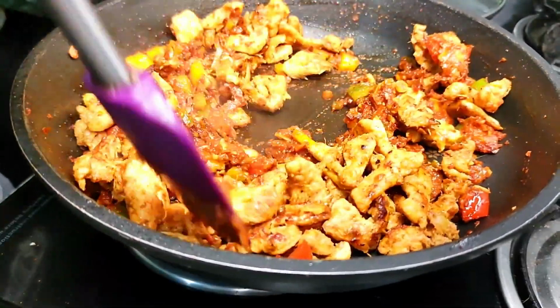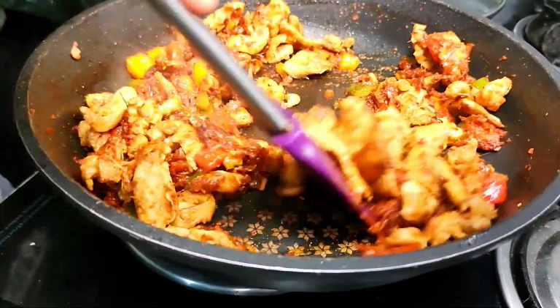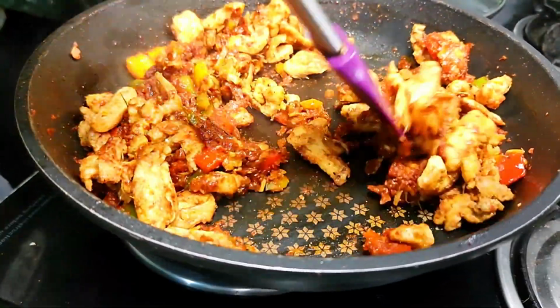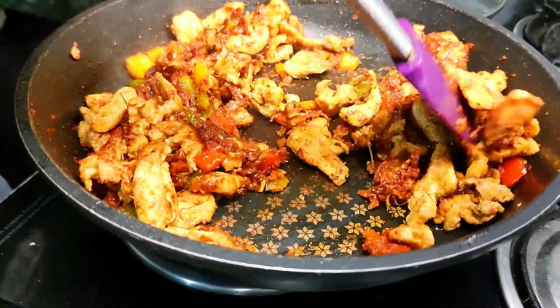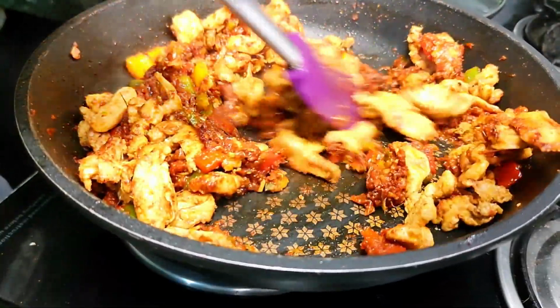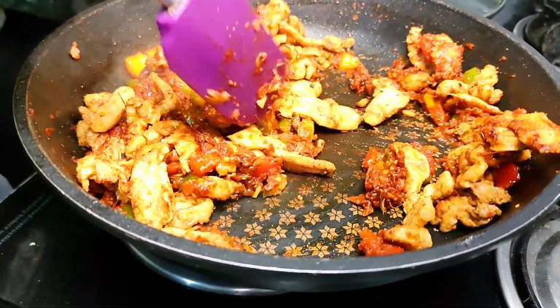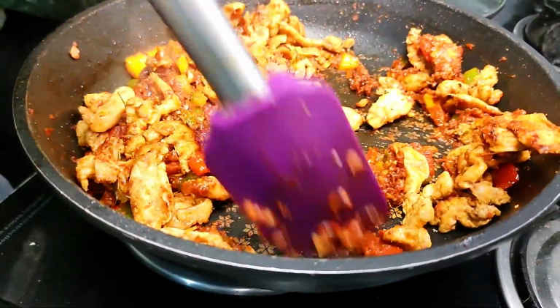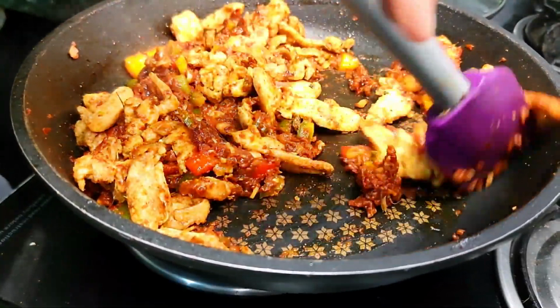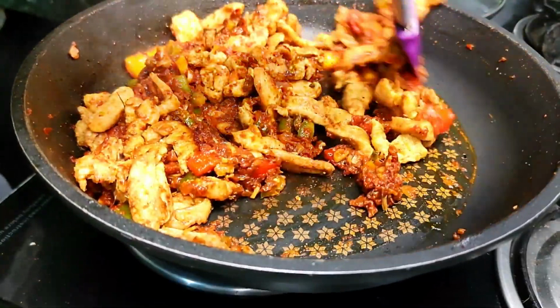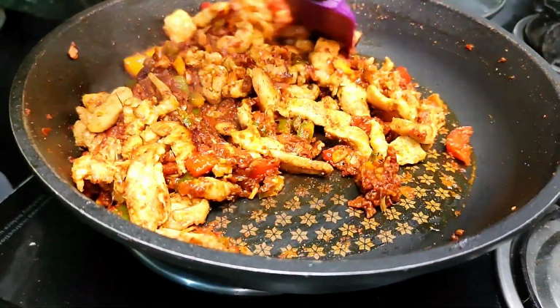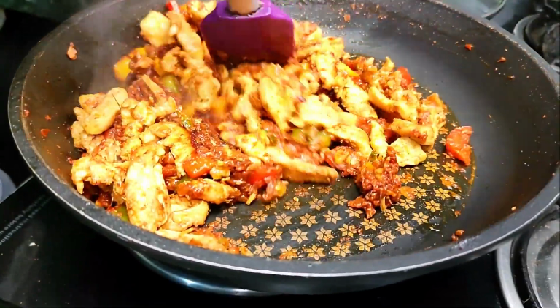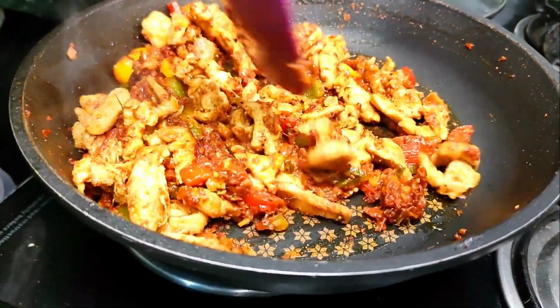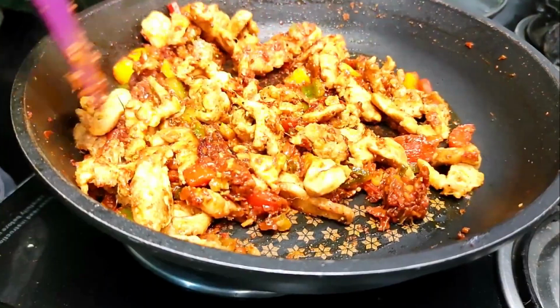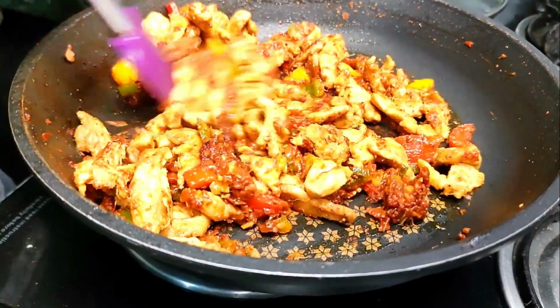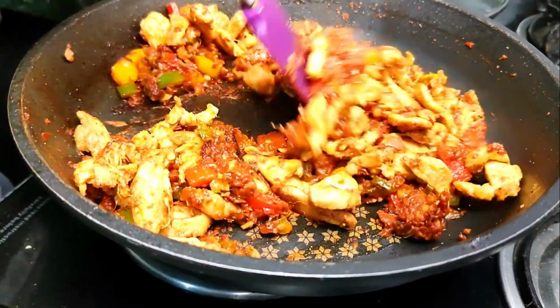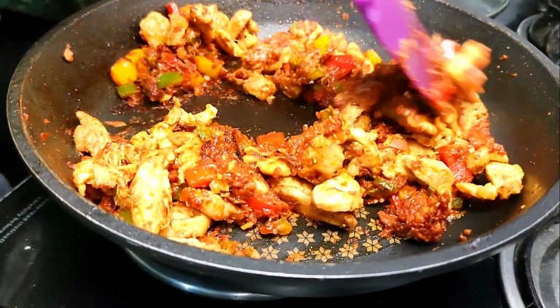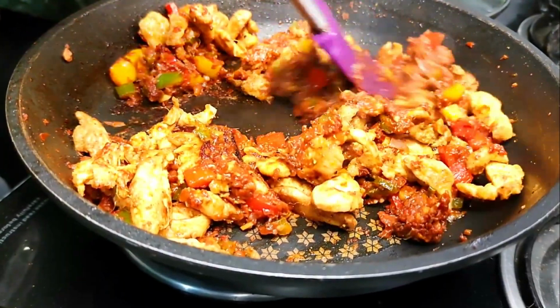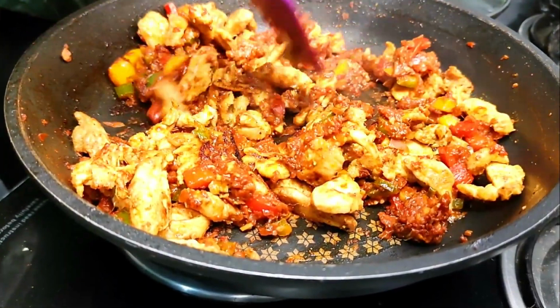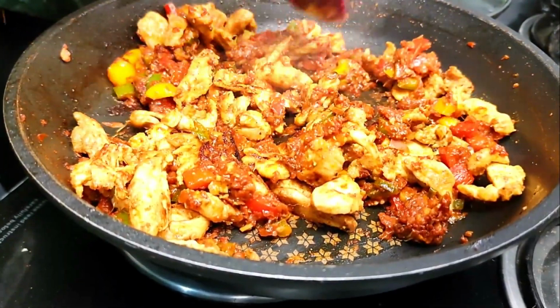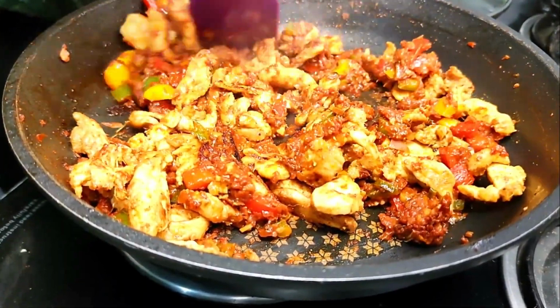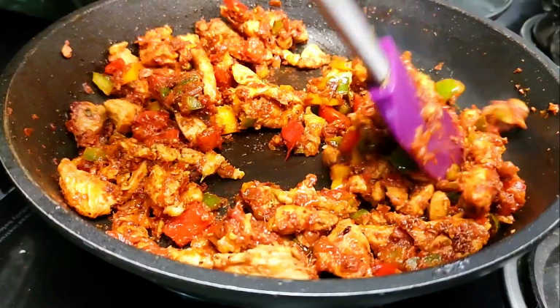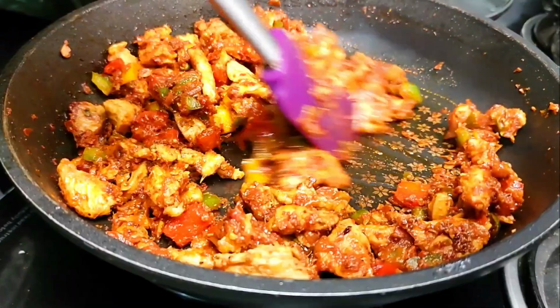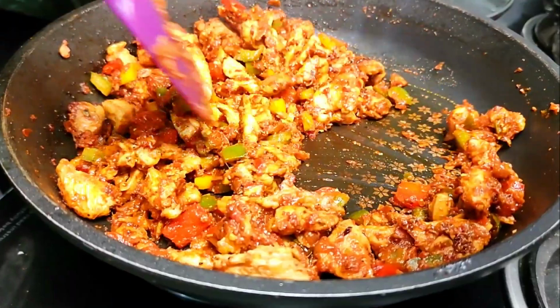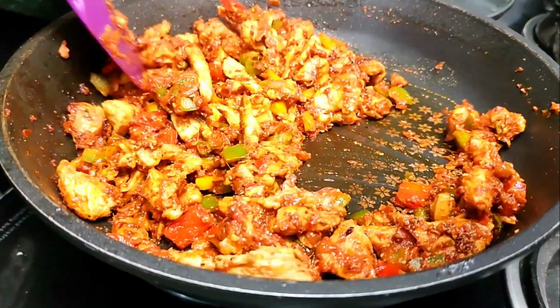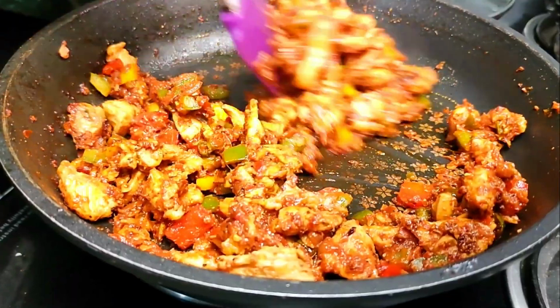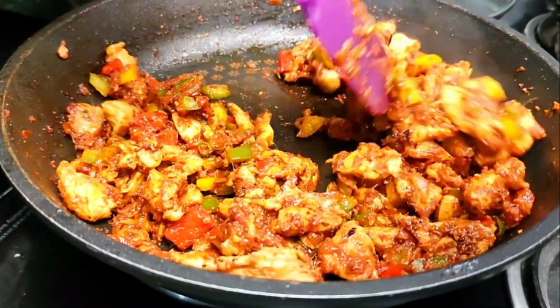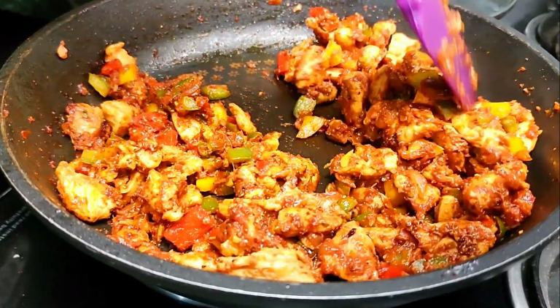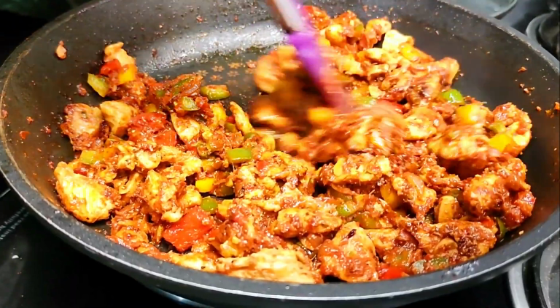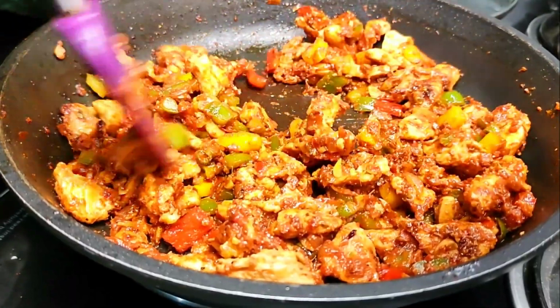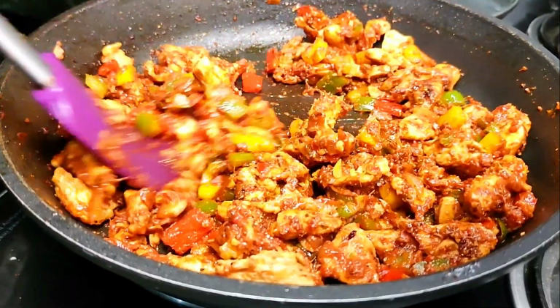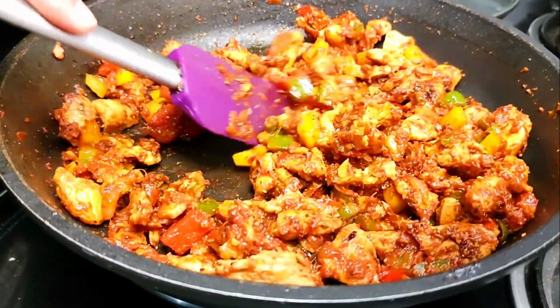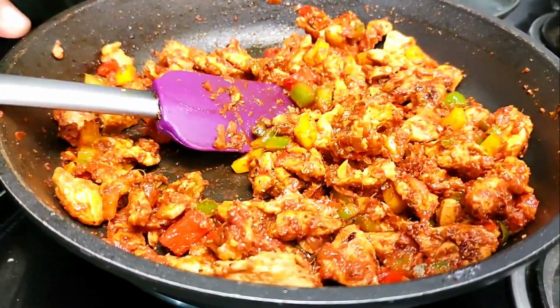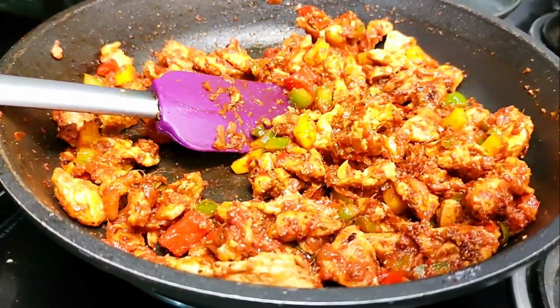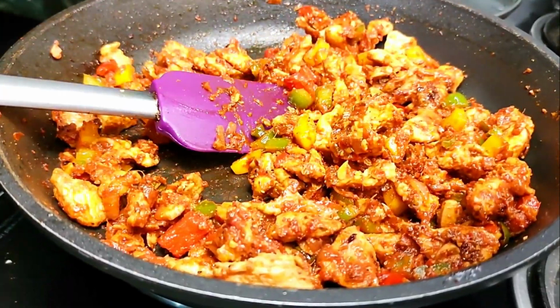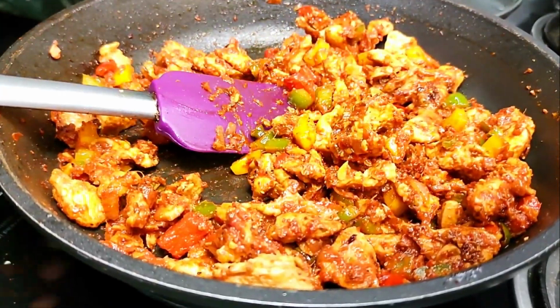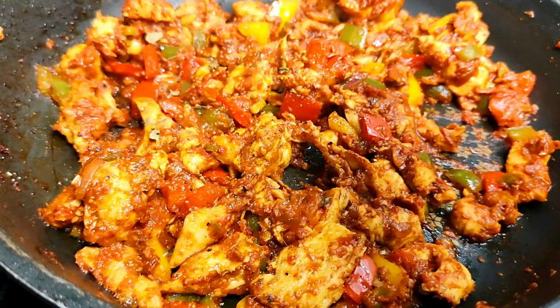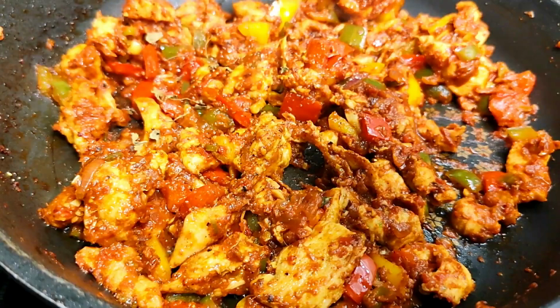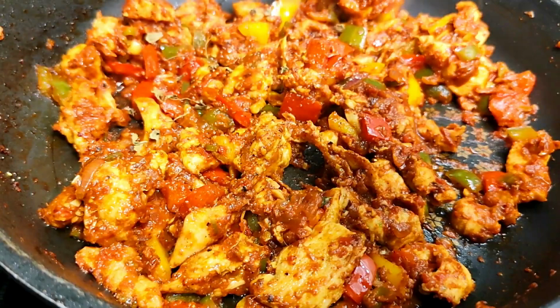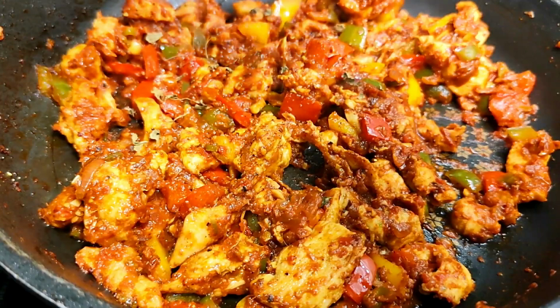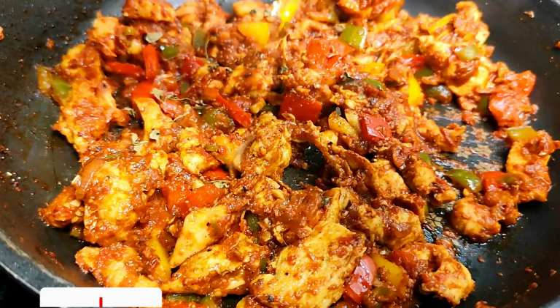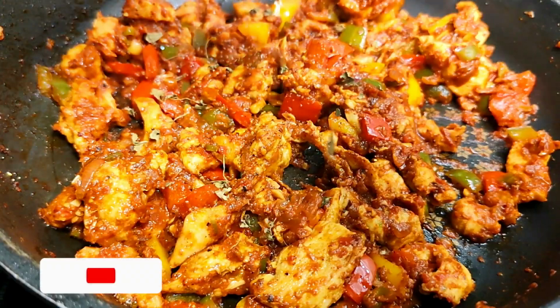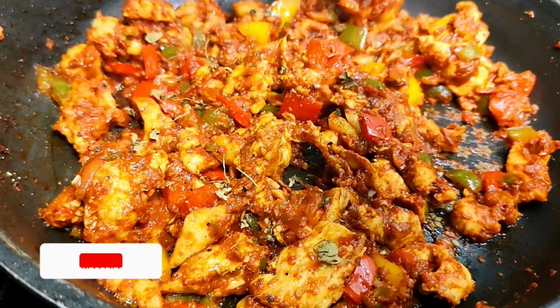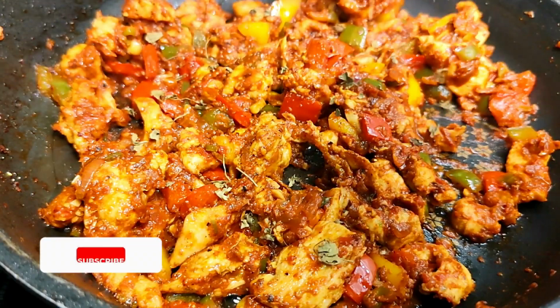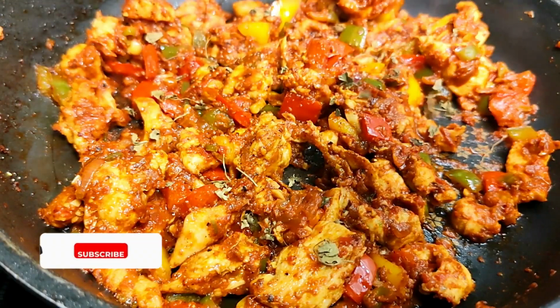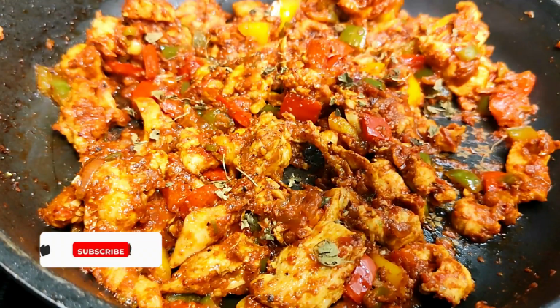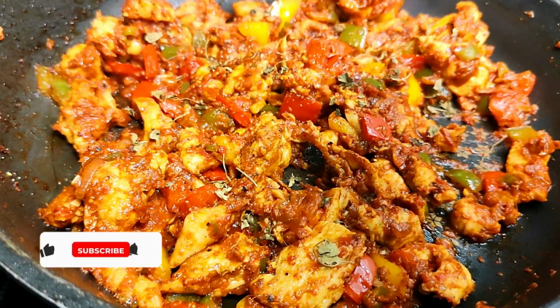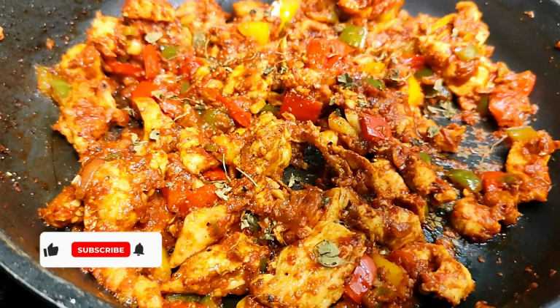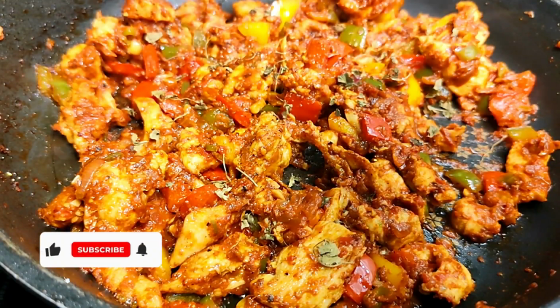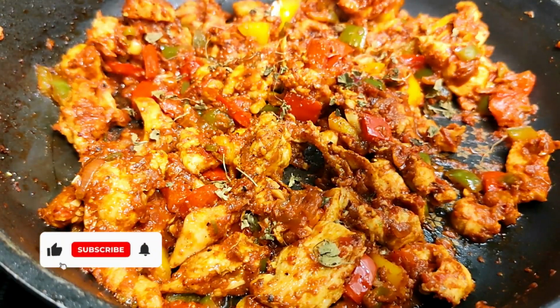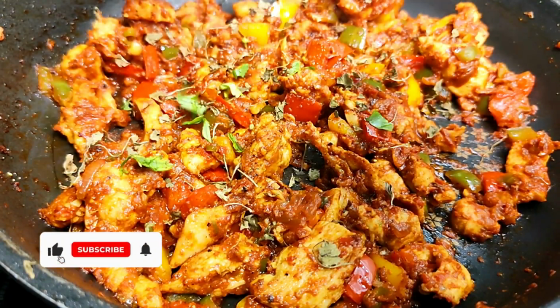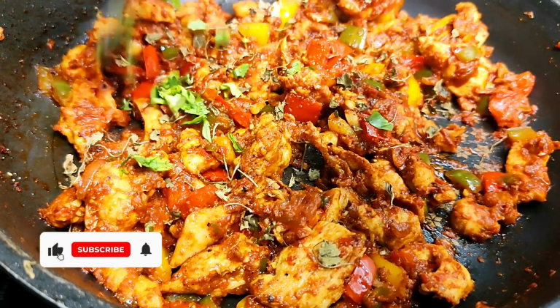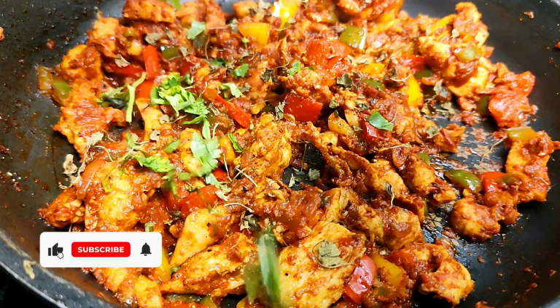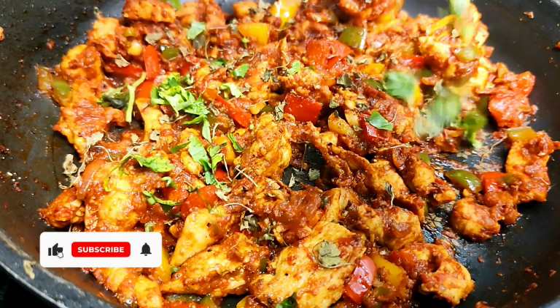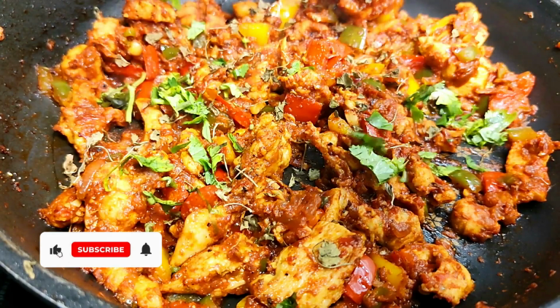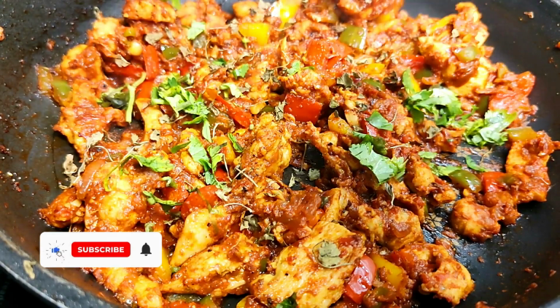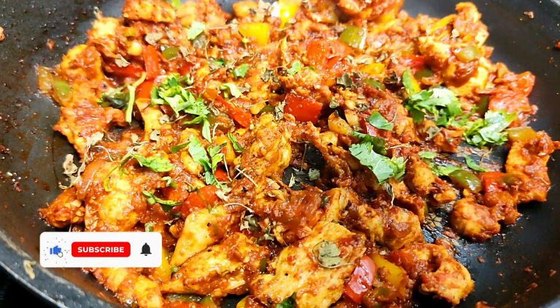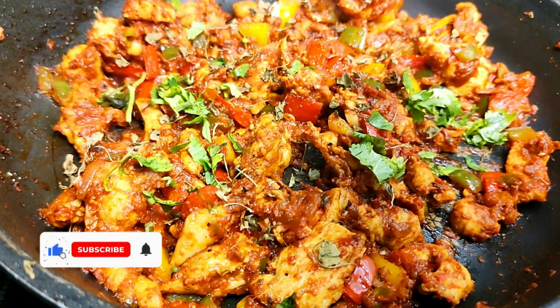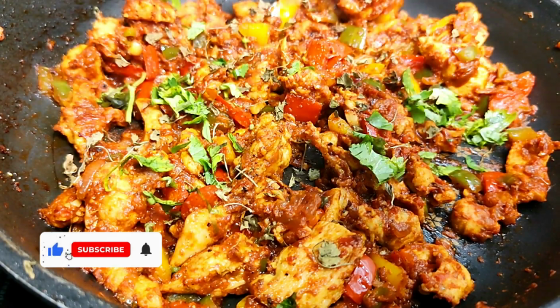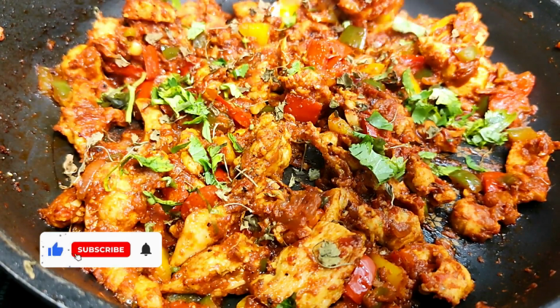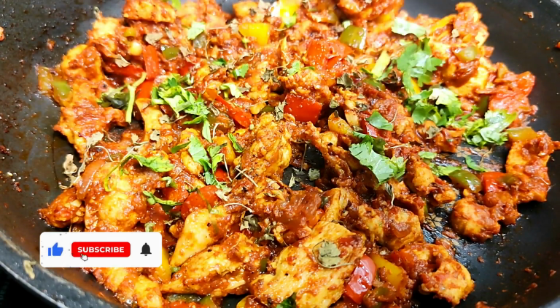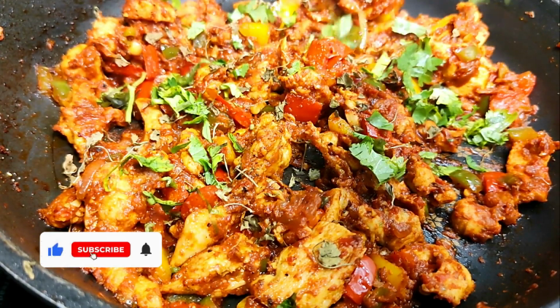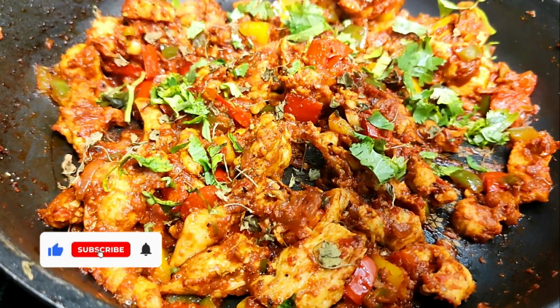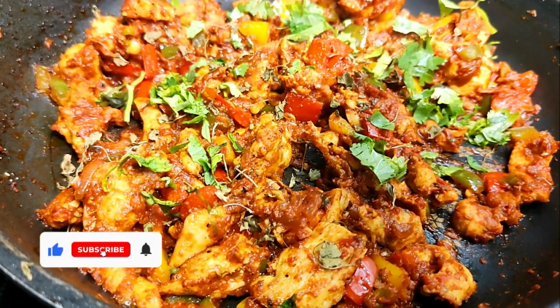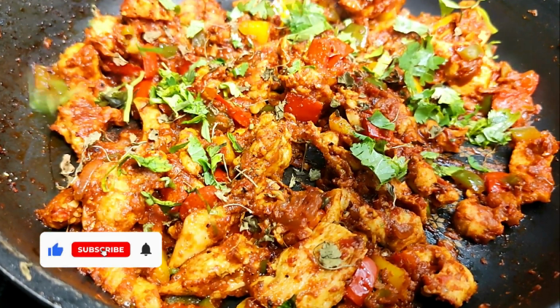Lastly, add some crushed kasuri methi and chopped coriander leaves for garnishing. Mix it well and it's done. Enjoy it with some paratha or rice and let me know your feedback in the comment section.